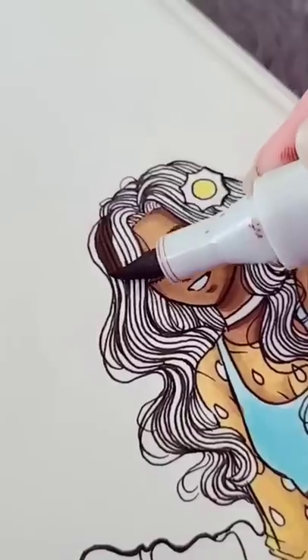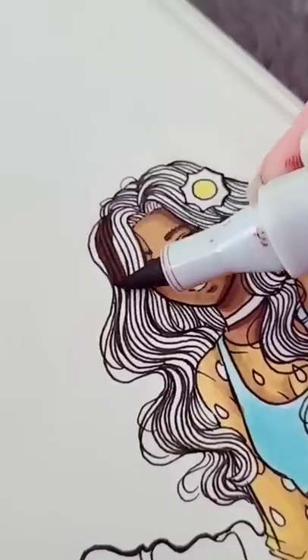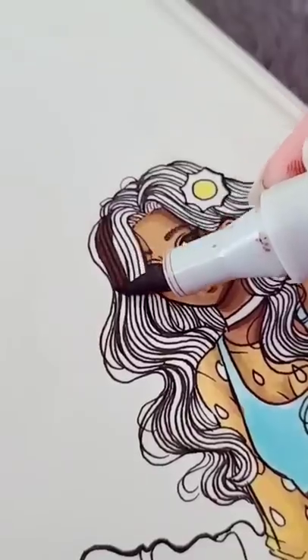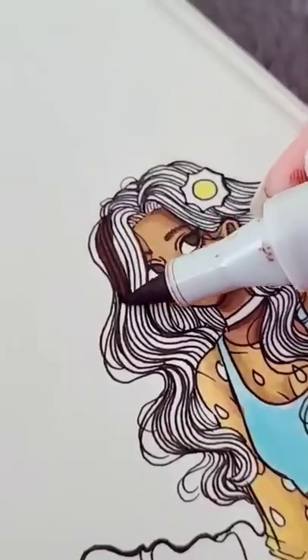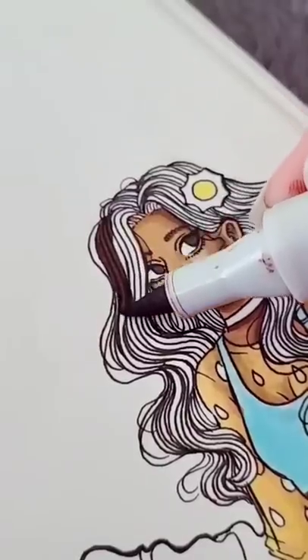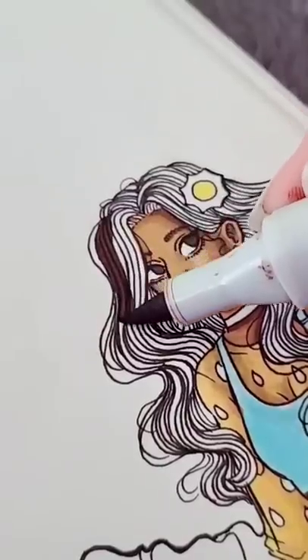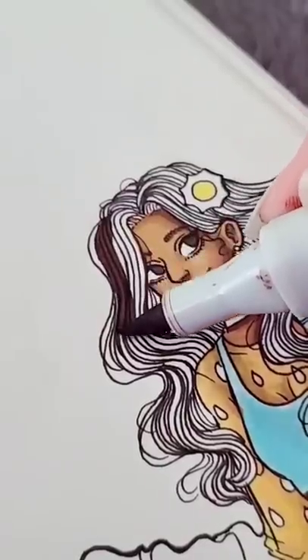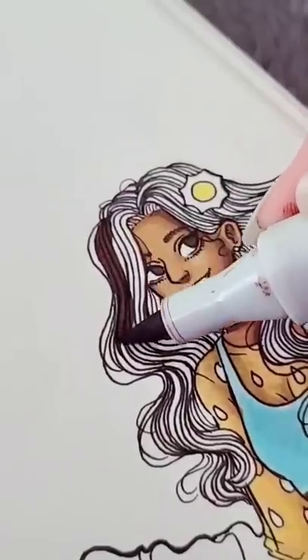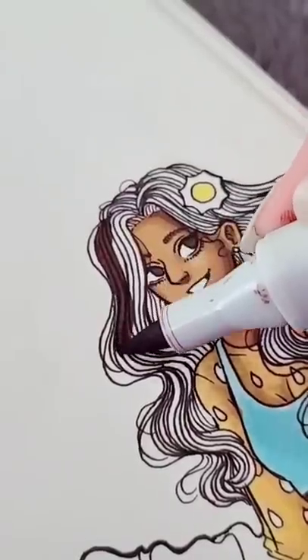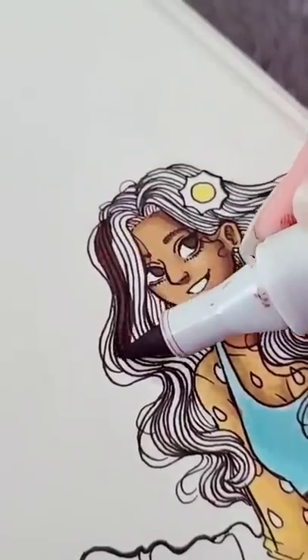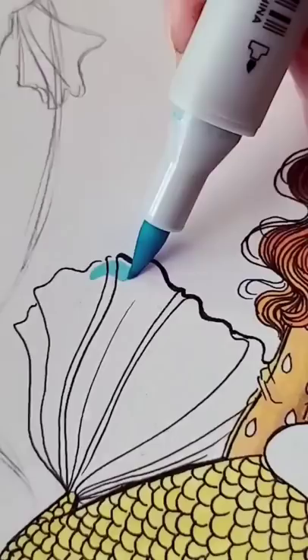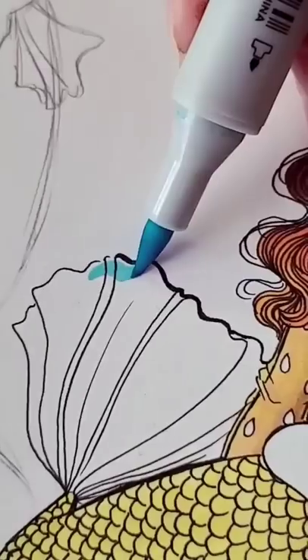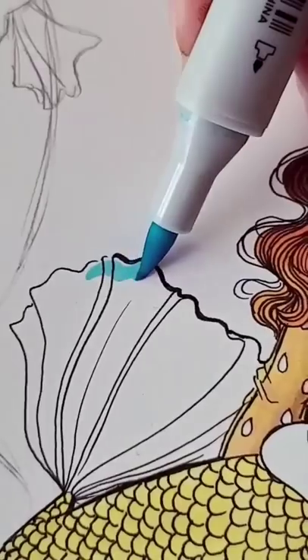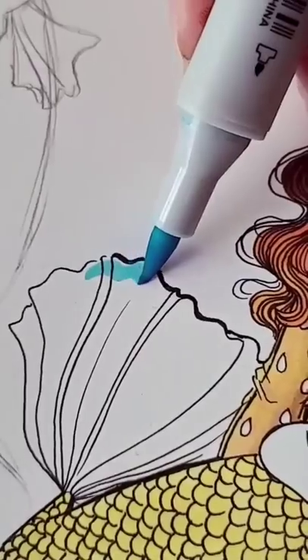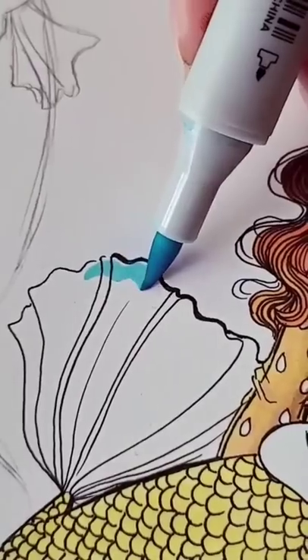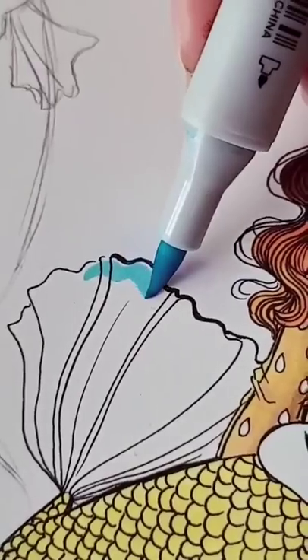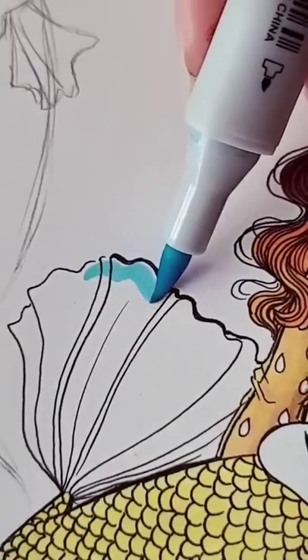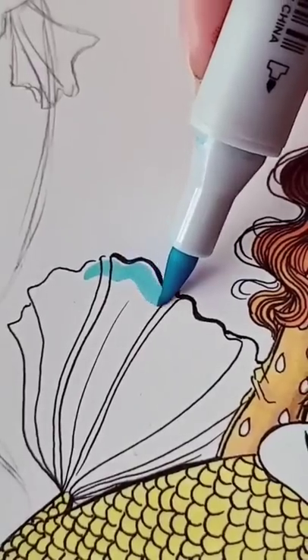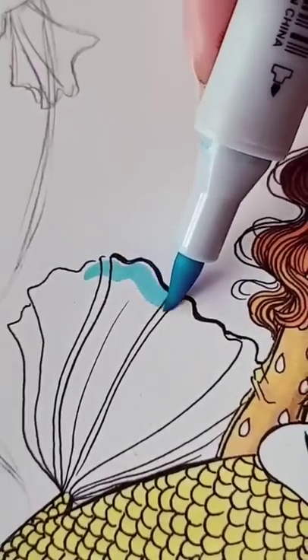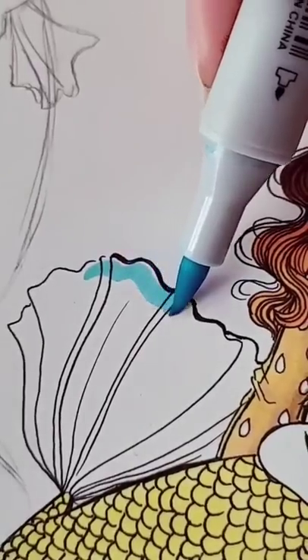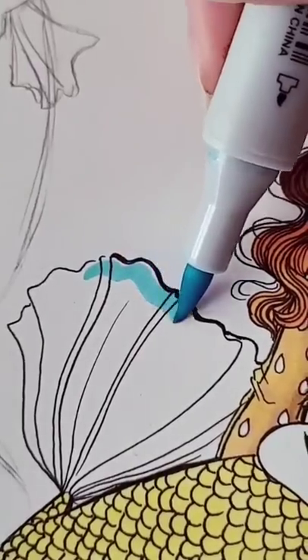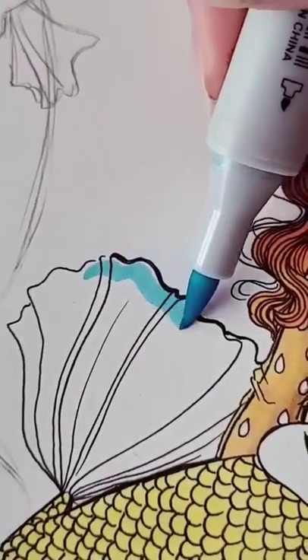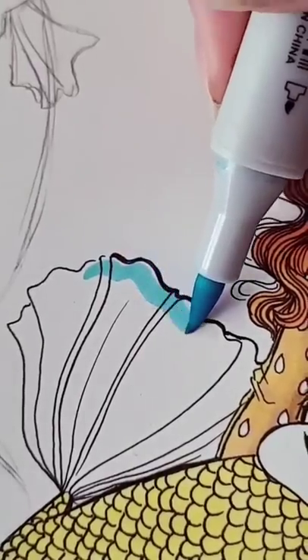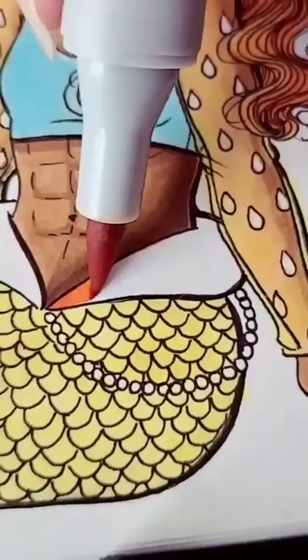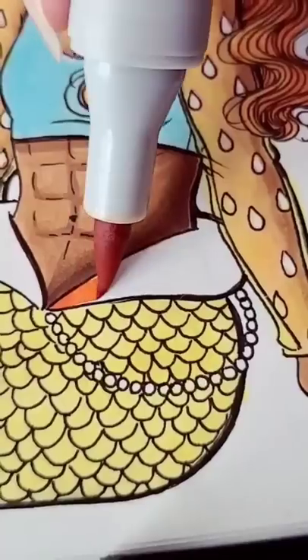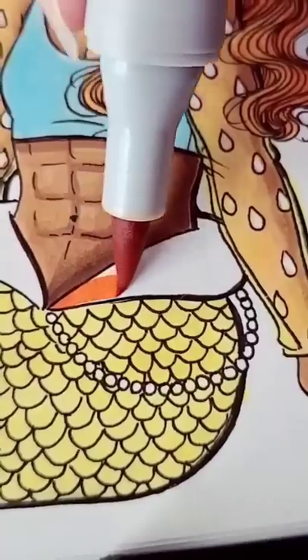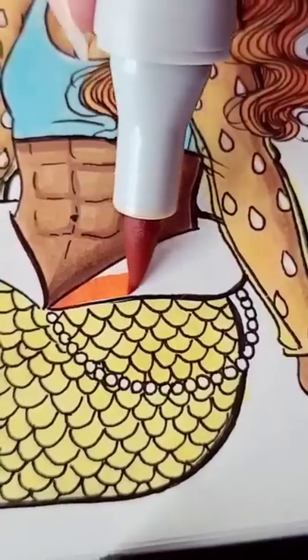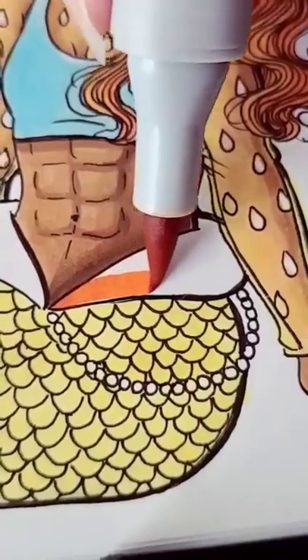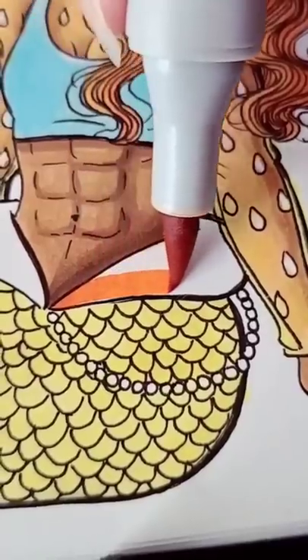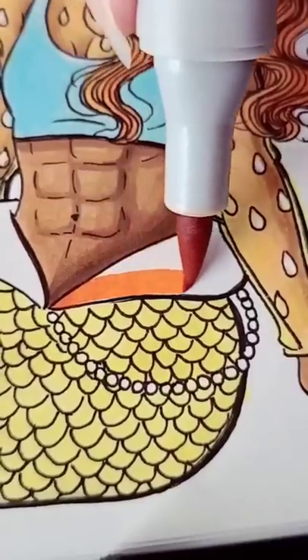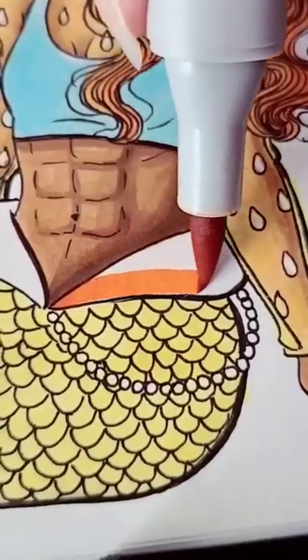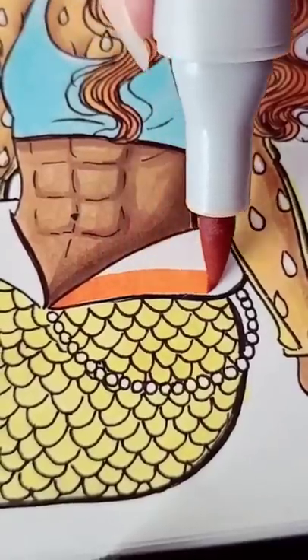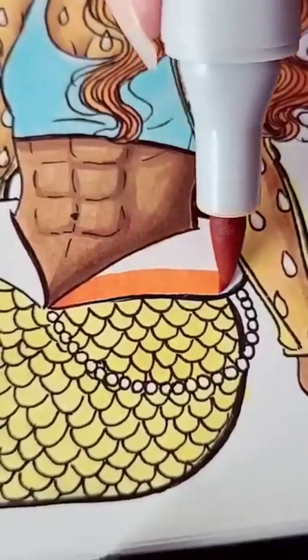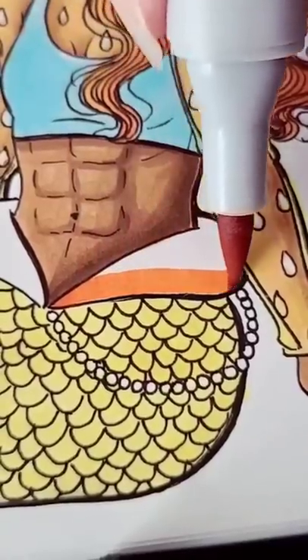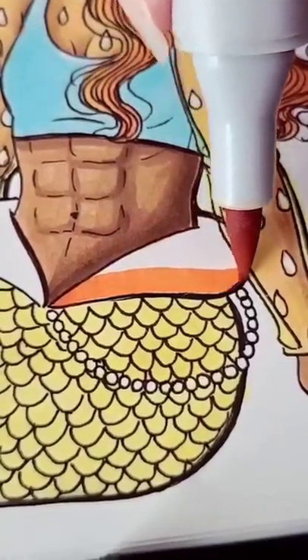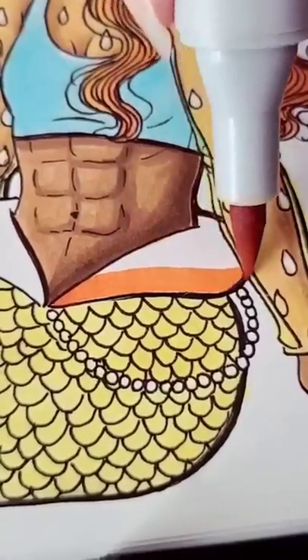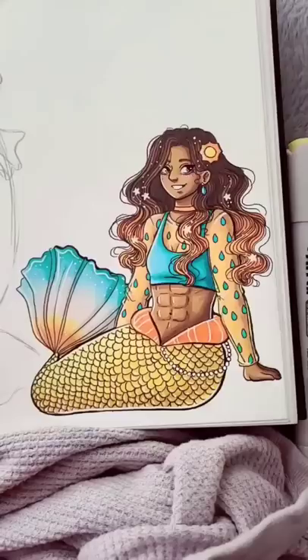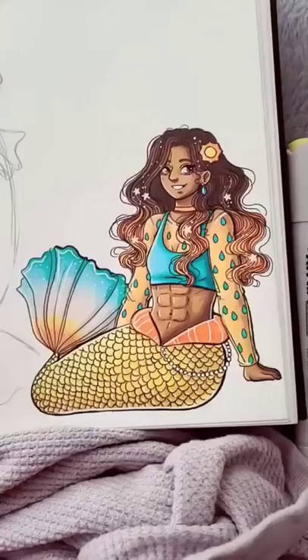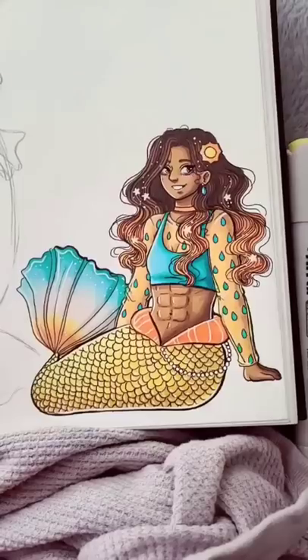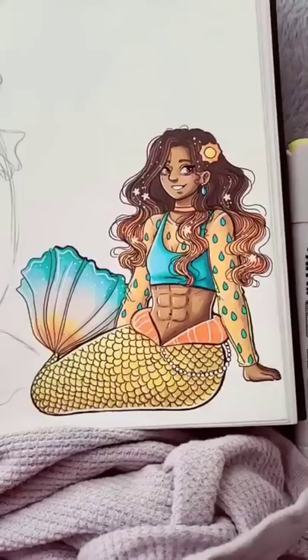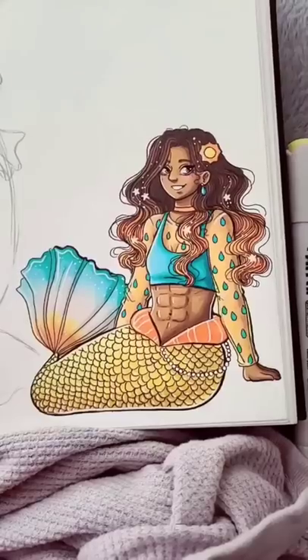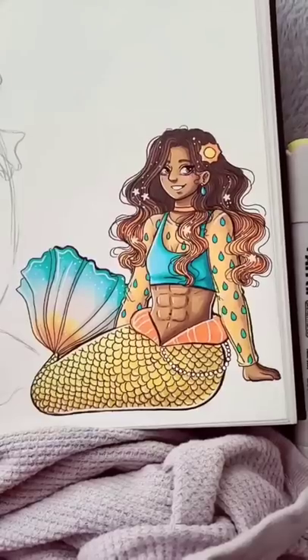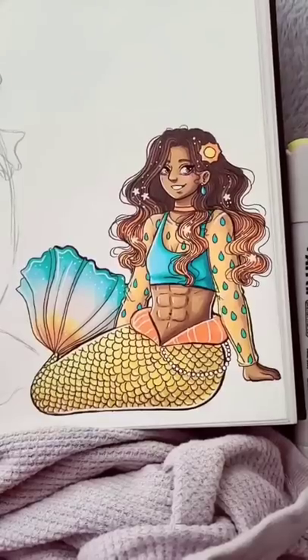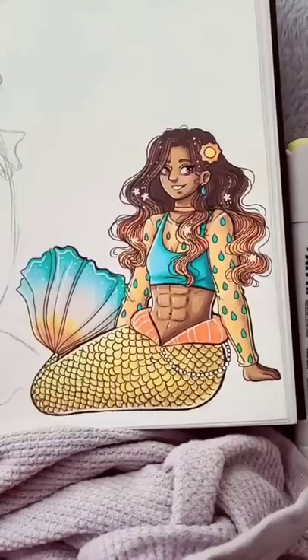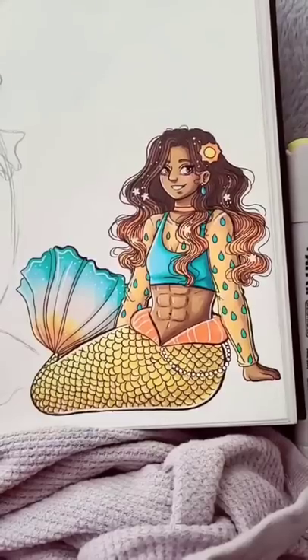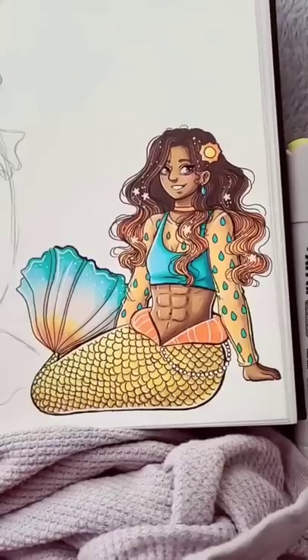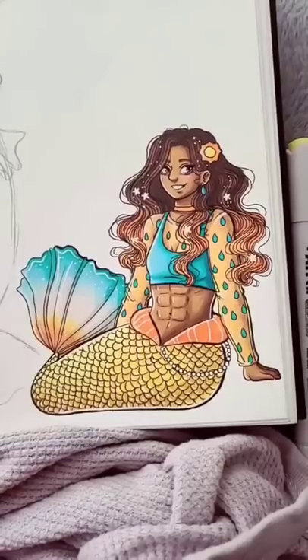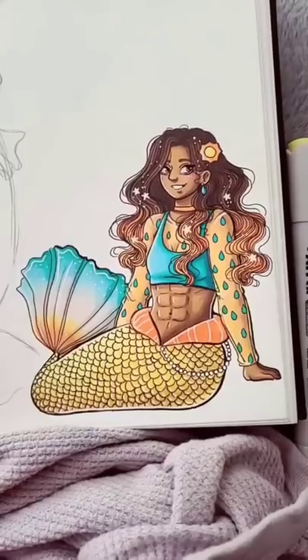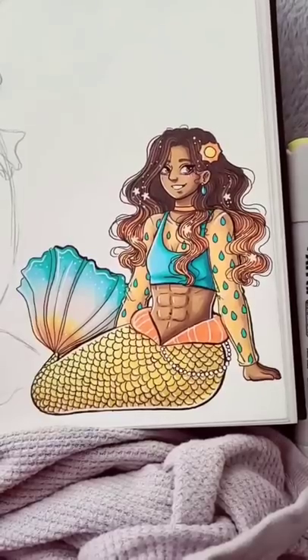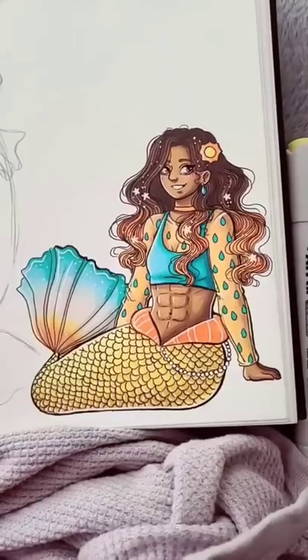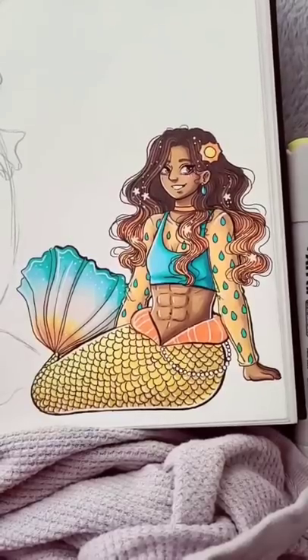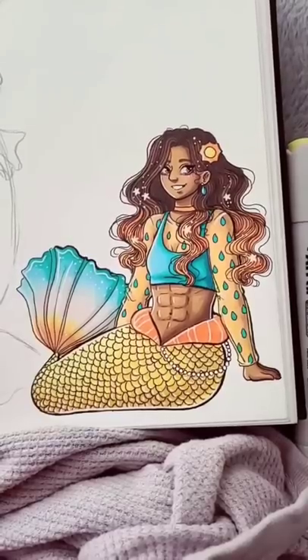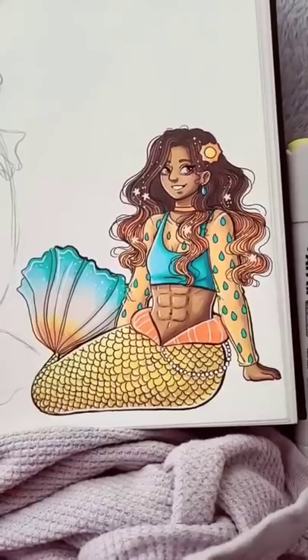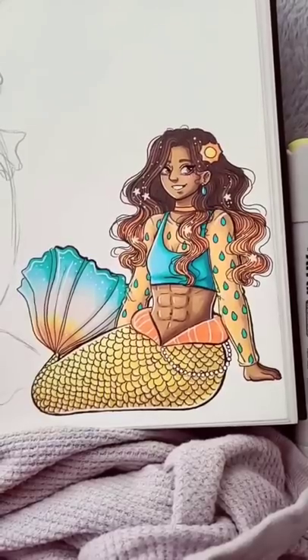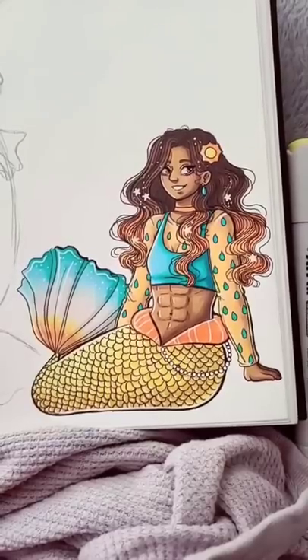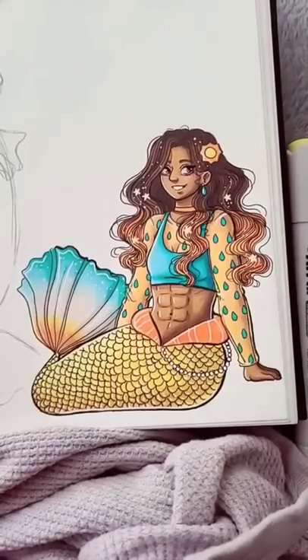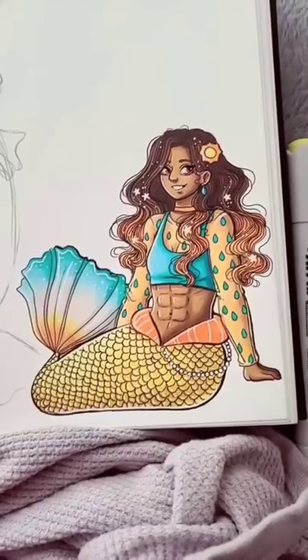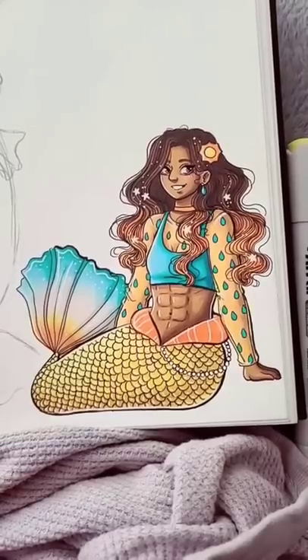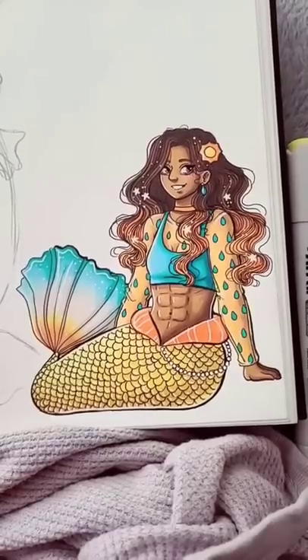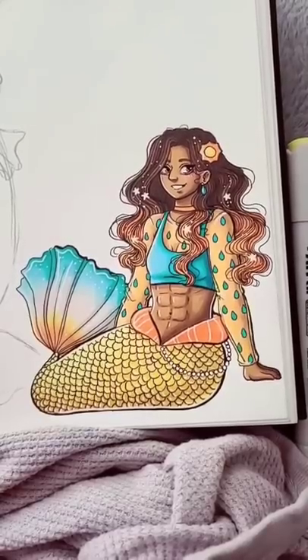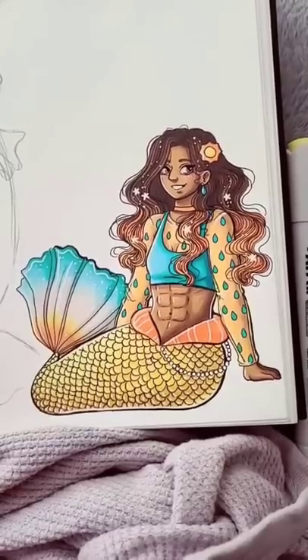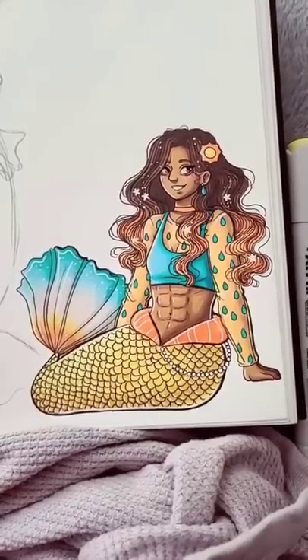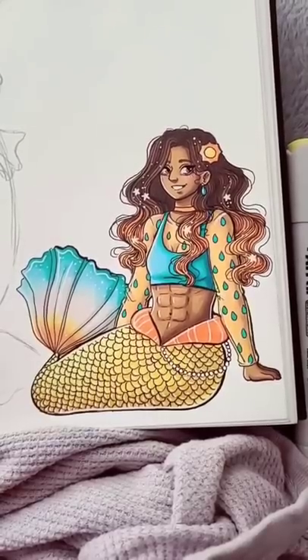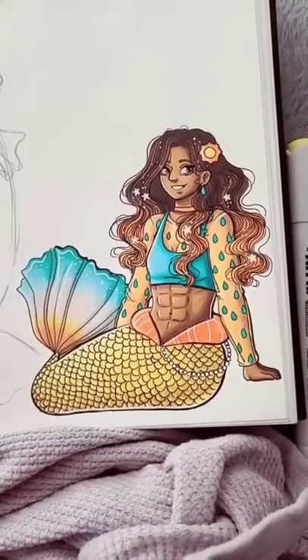So for her color scheme, I went with blue, yellow, and orange. And I frankly love these colors together.